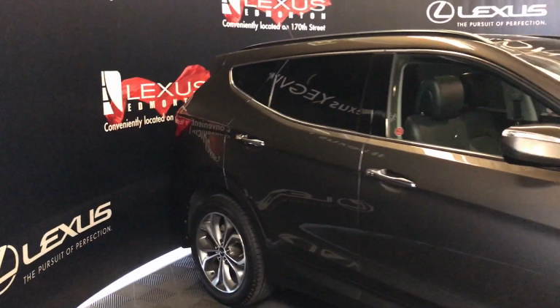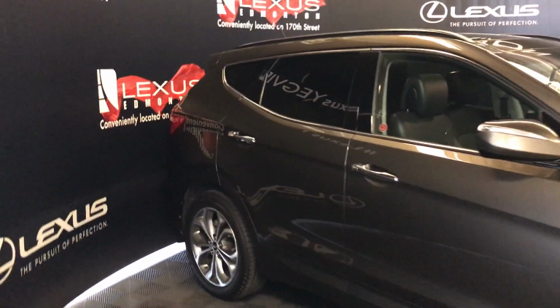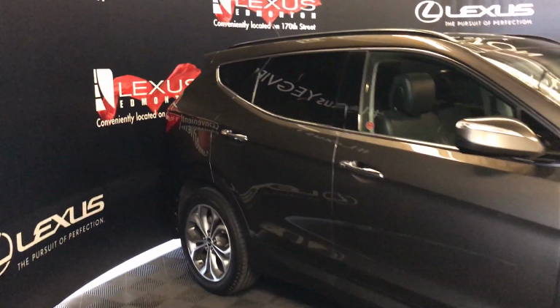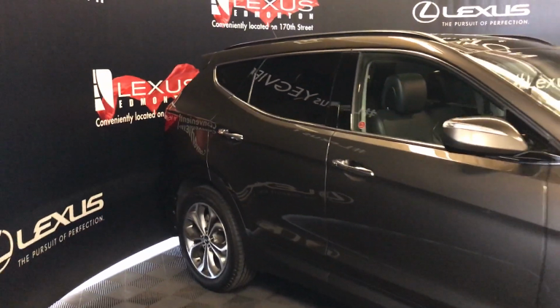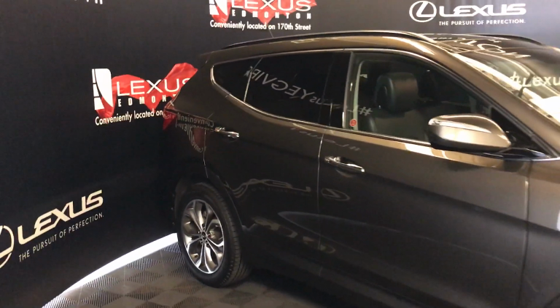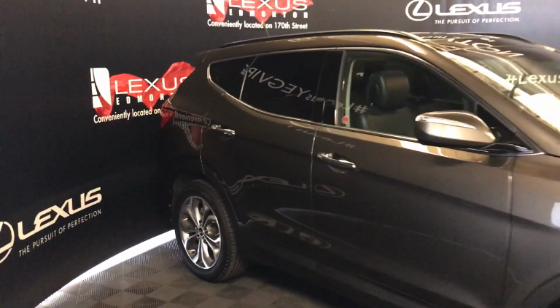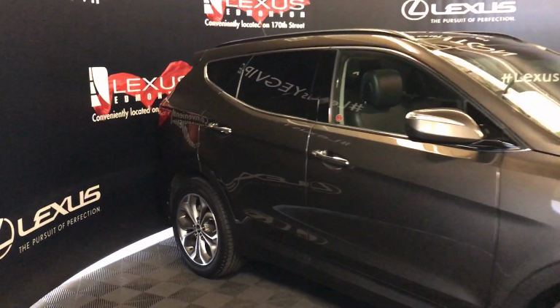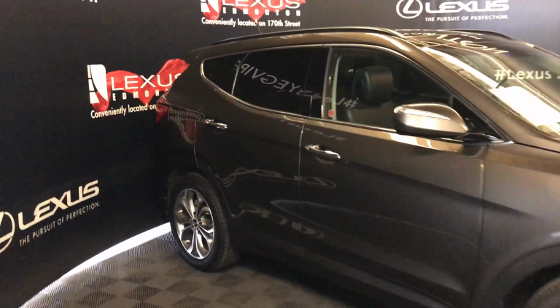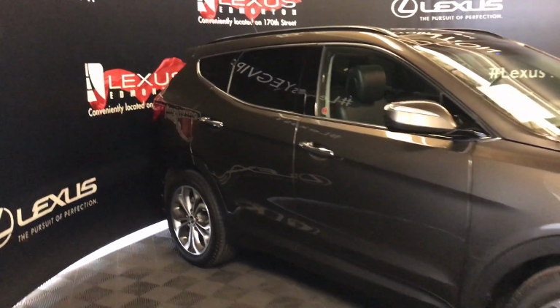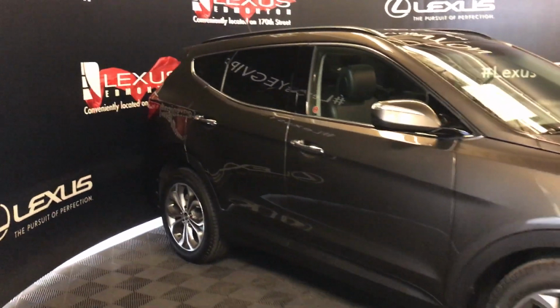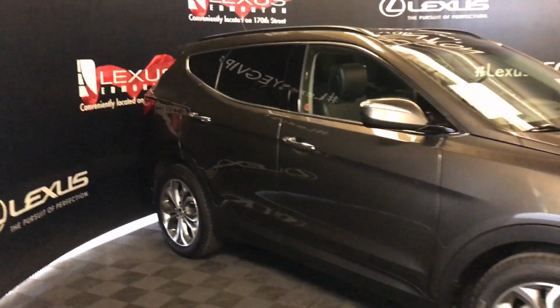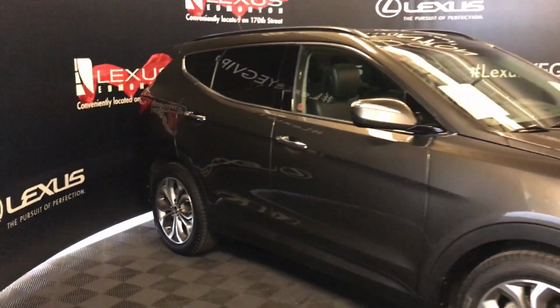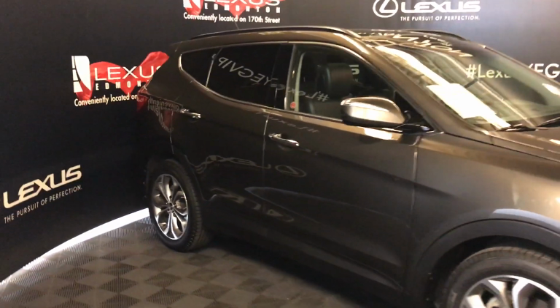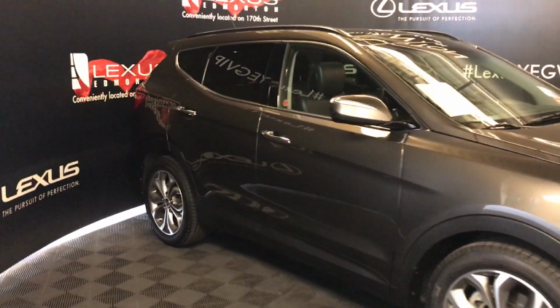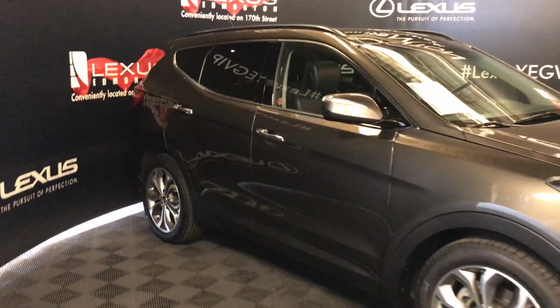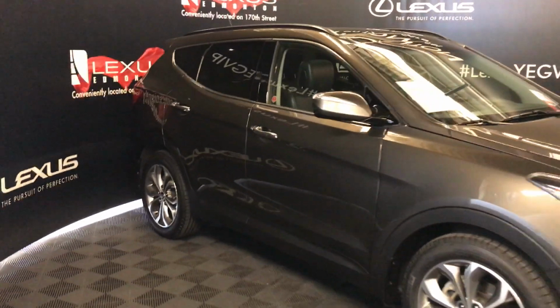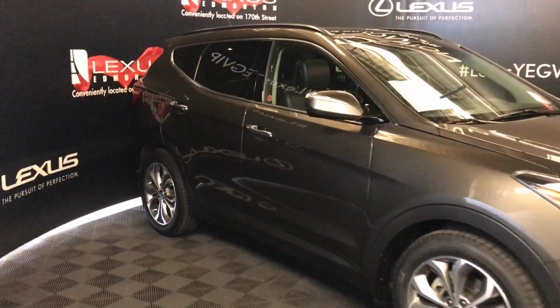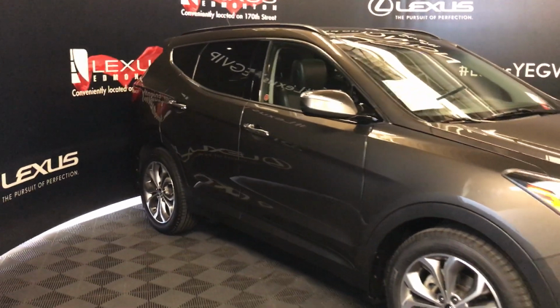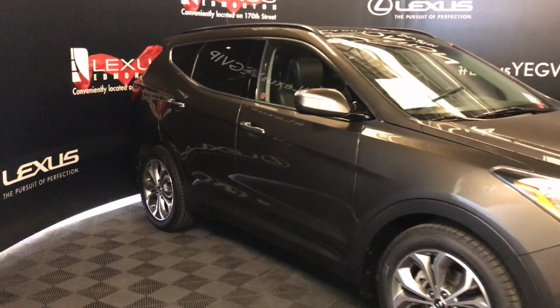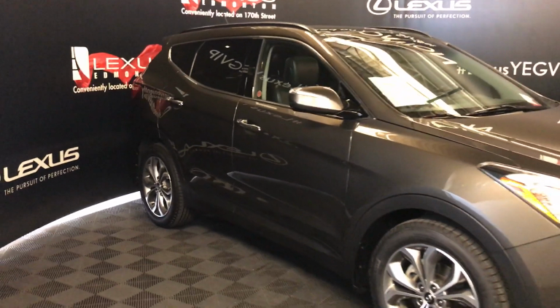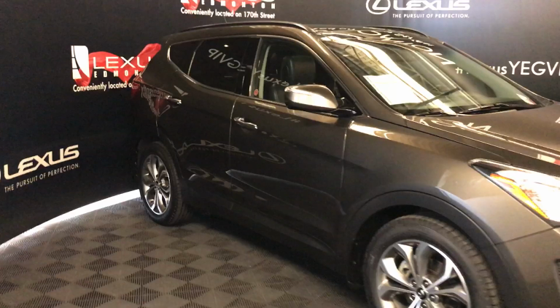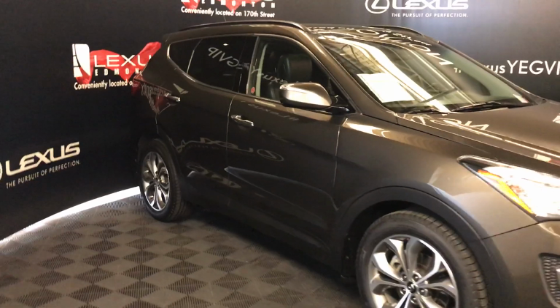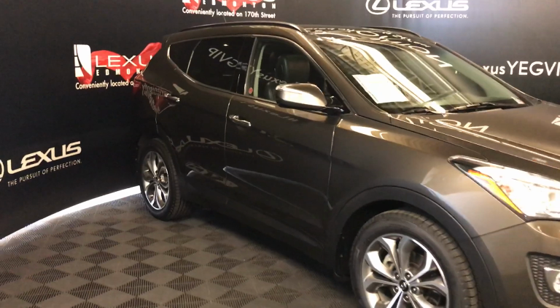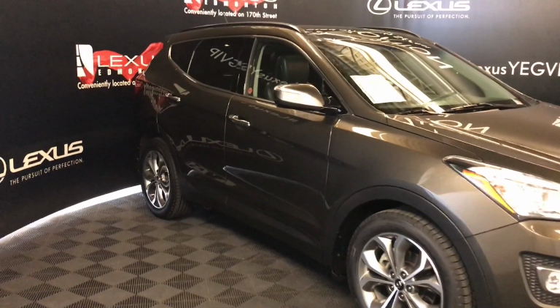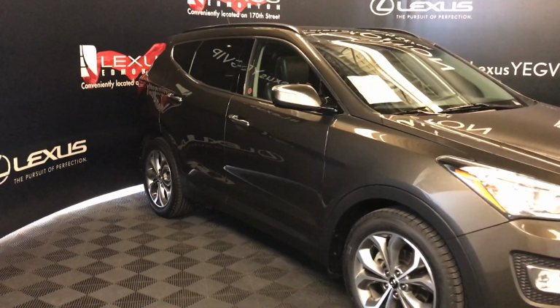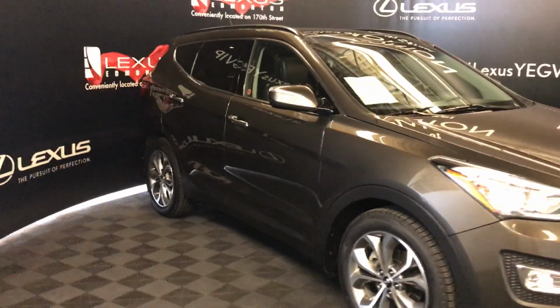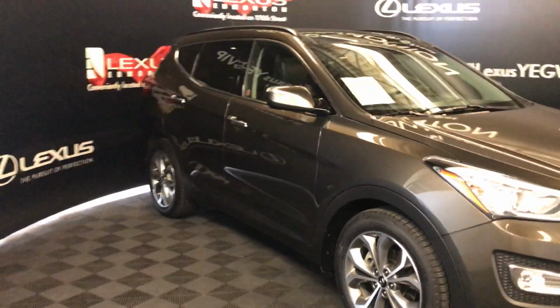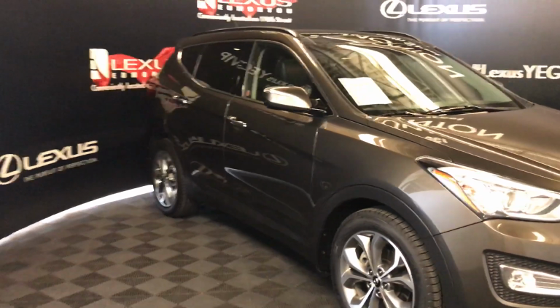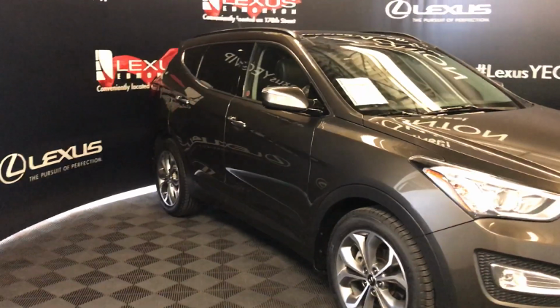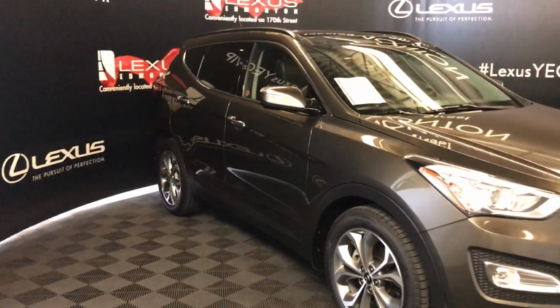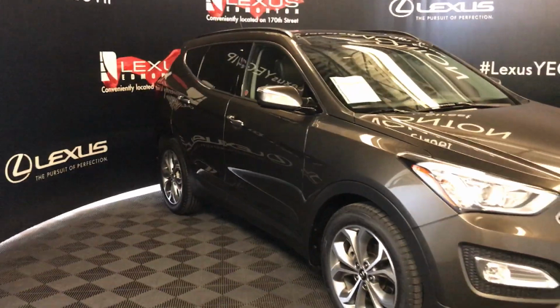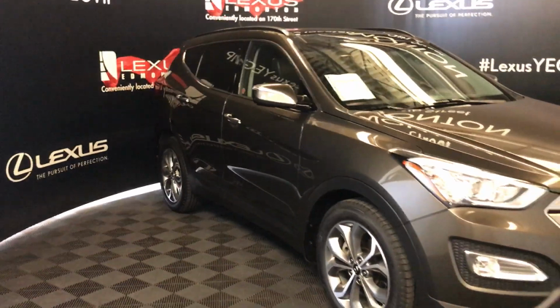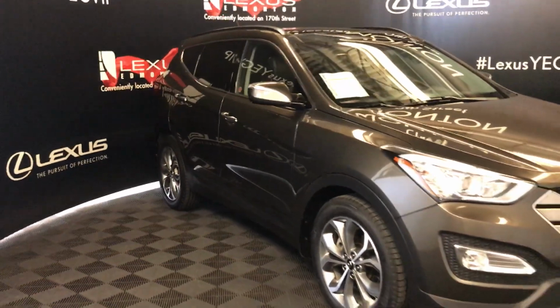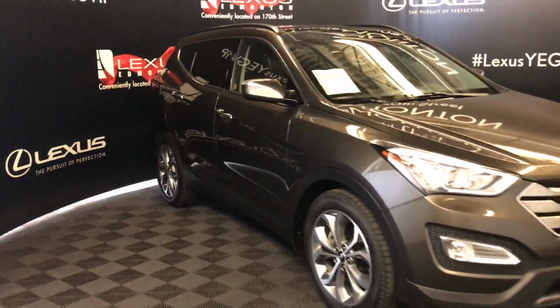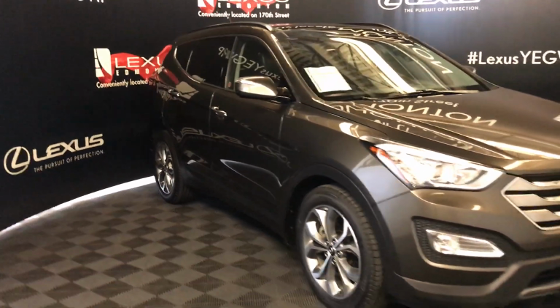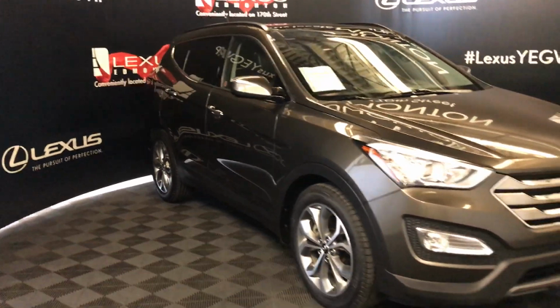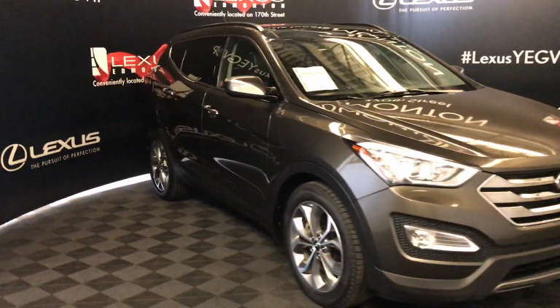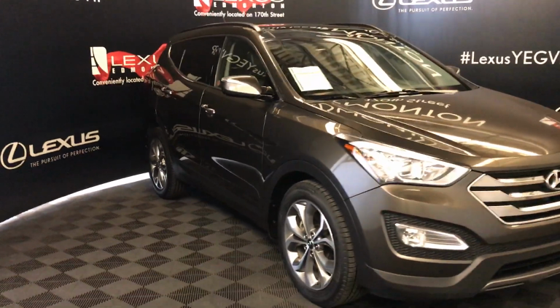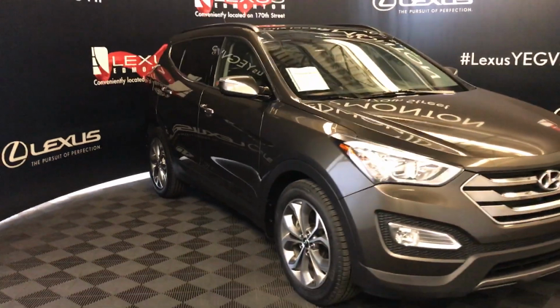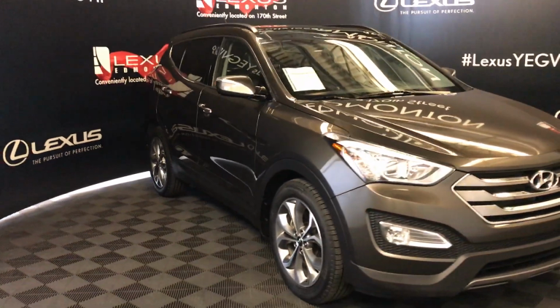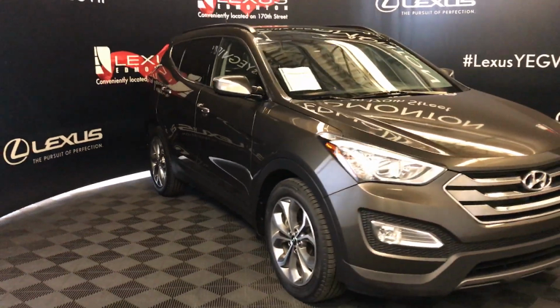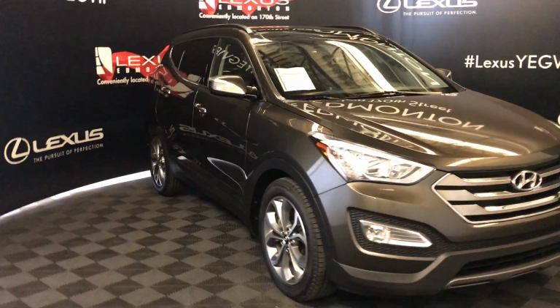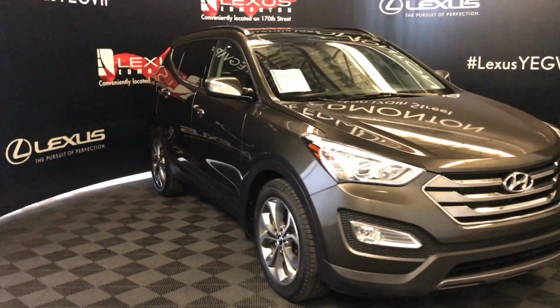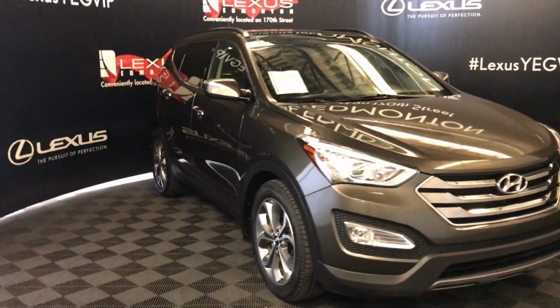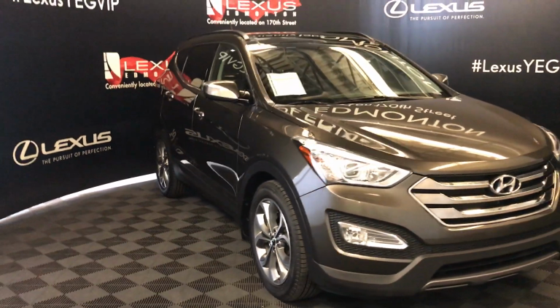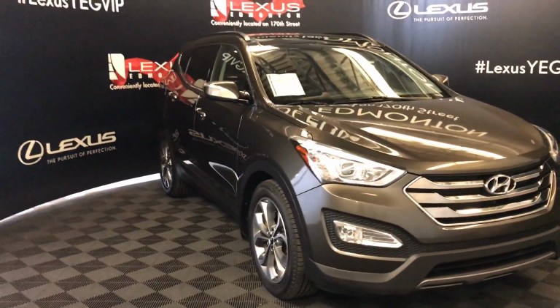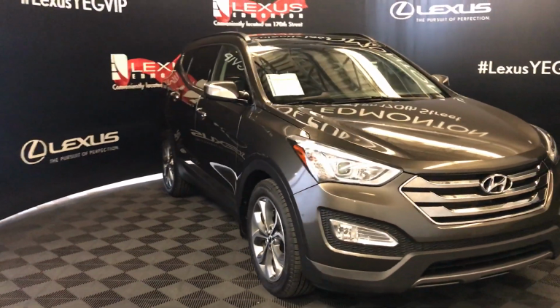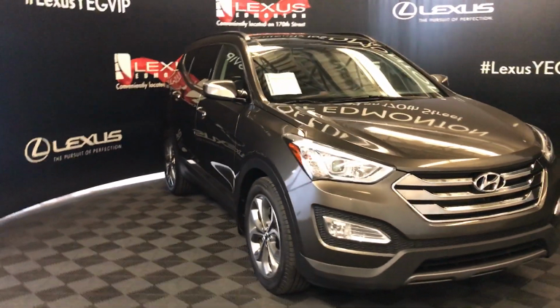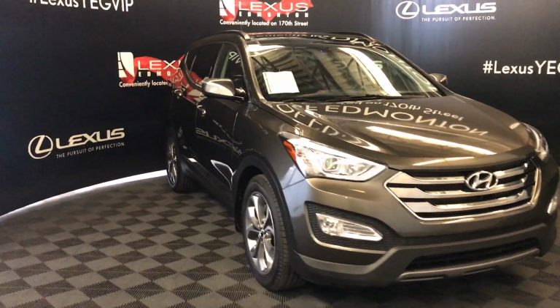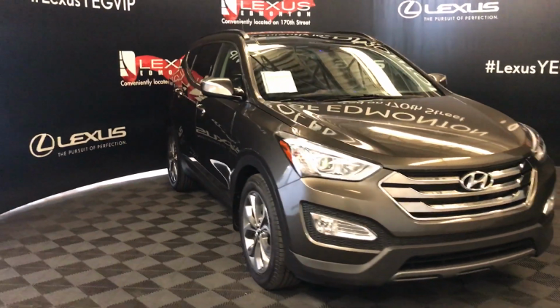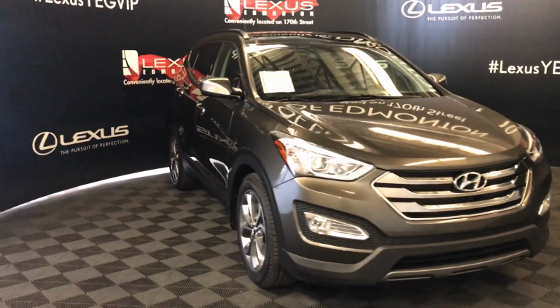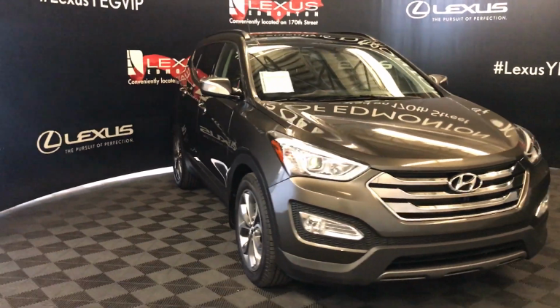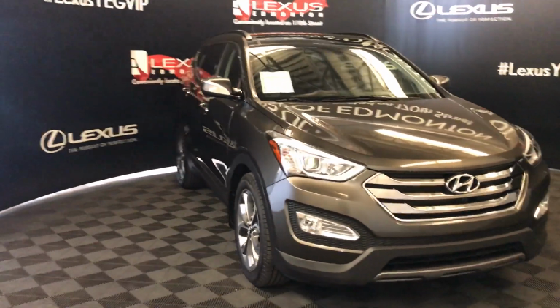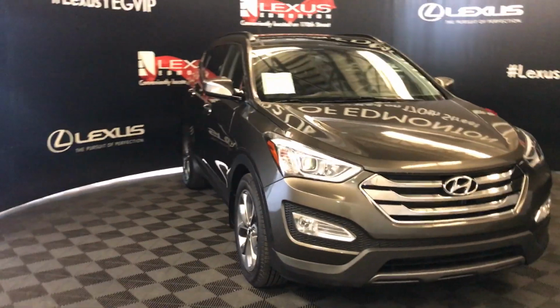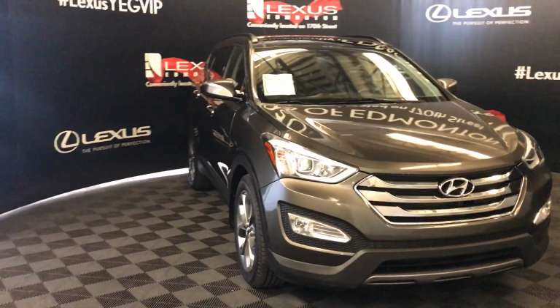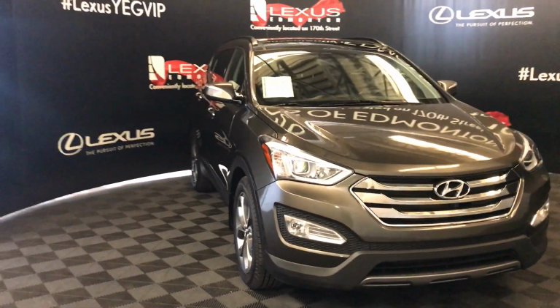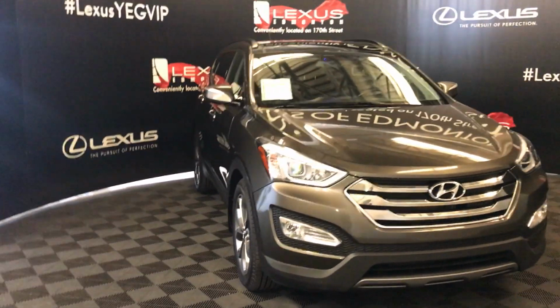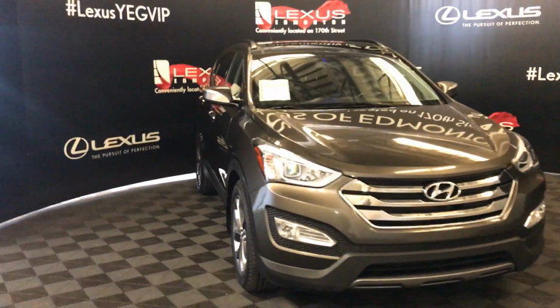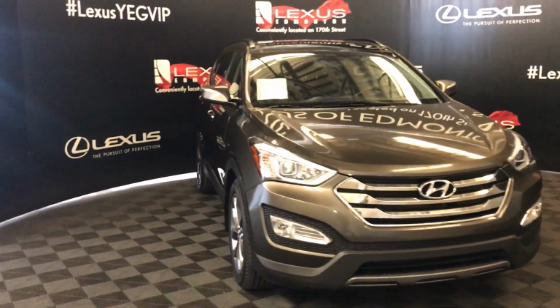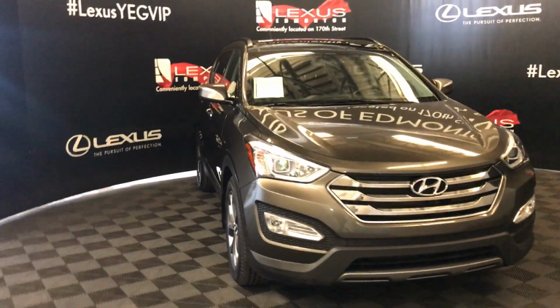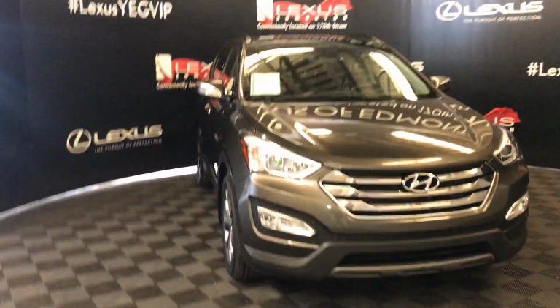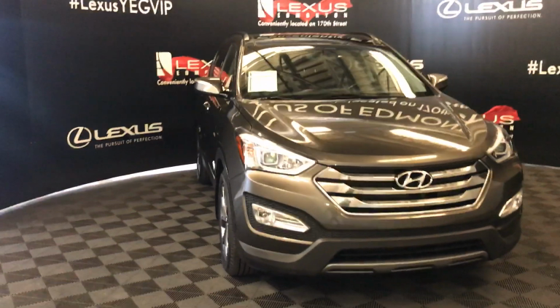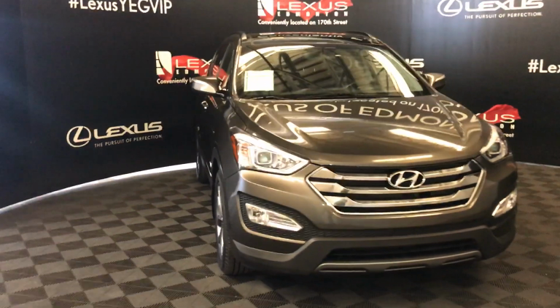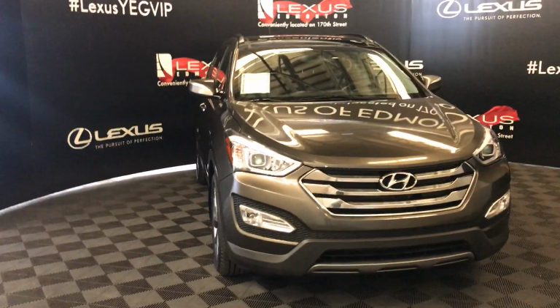The side mirrors have integrated turn signal lights and fold in. It has daytime running lights, fog lights, a block heater, and much more.